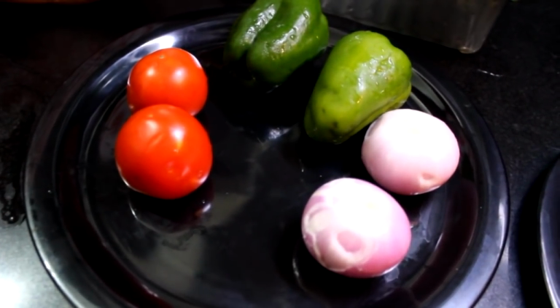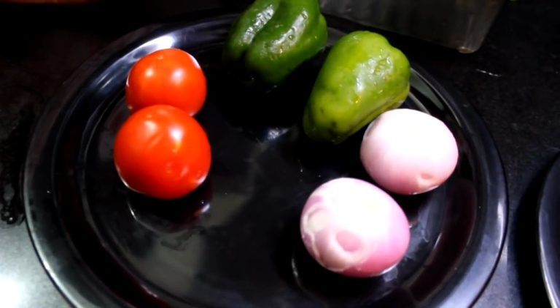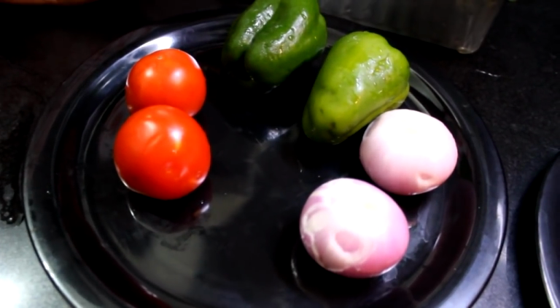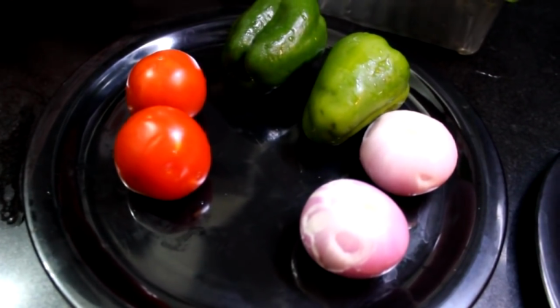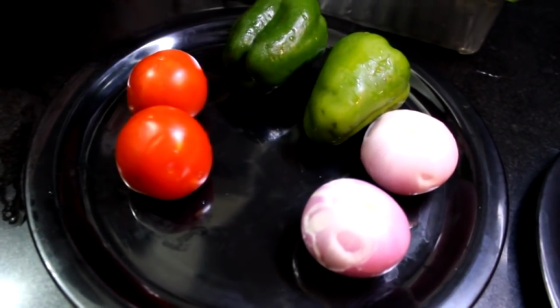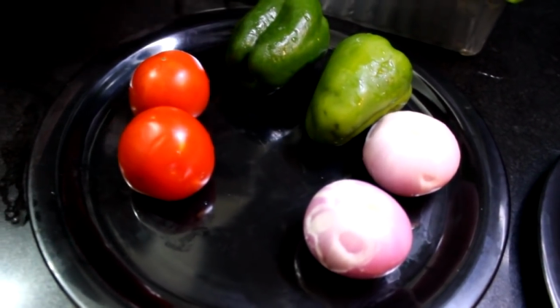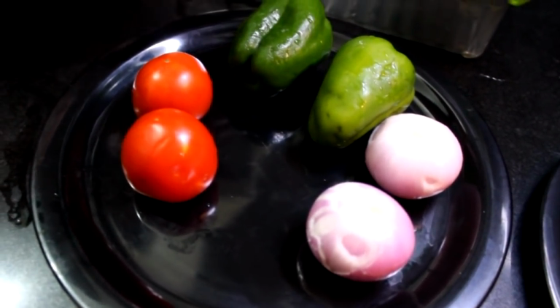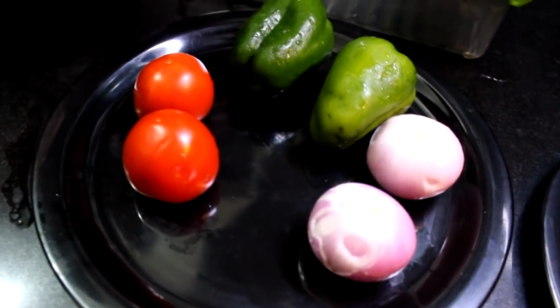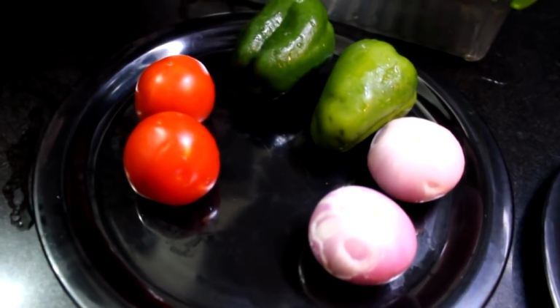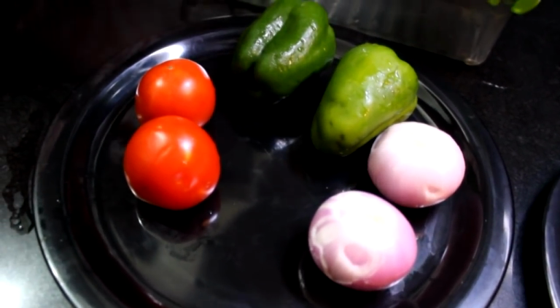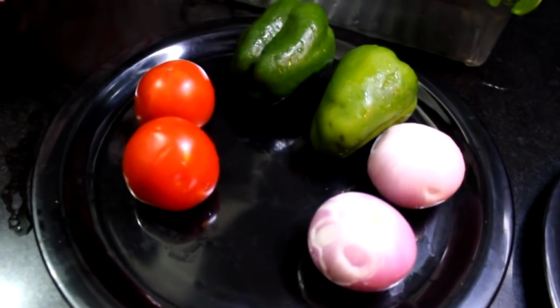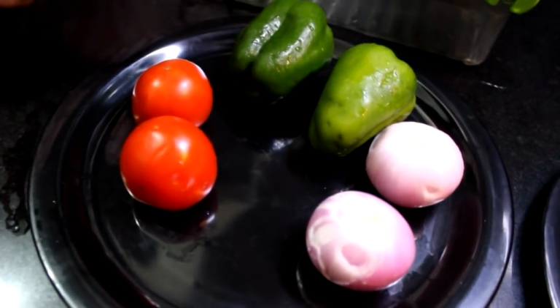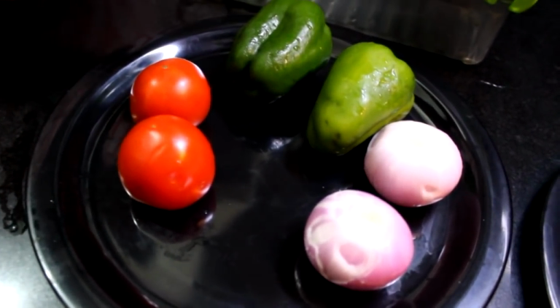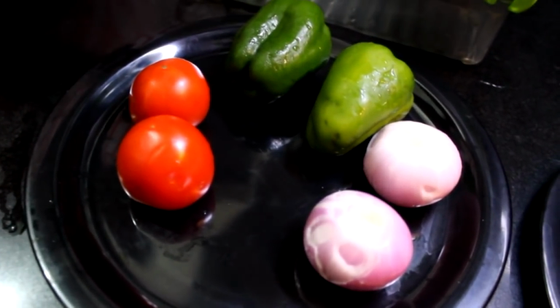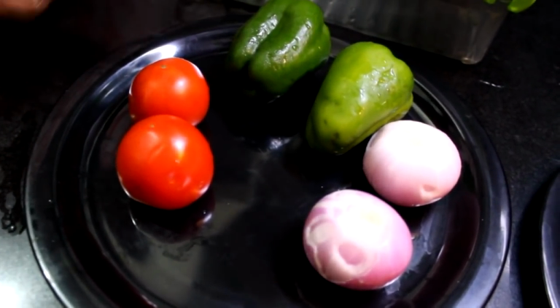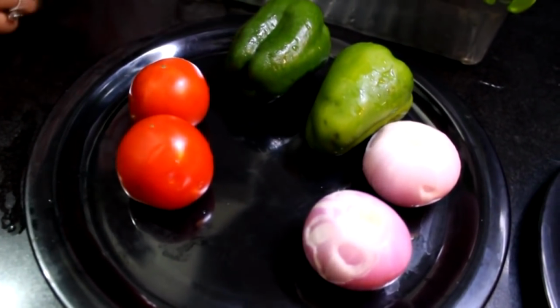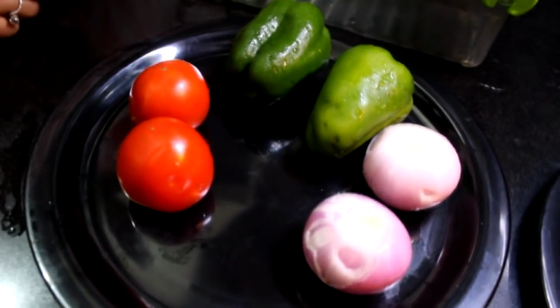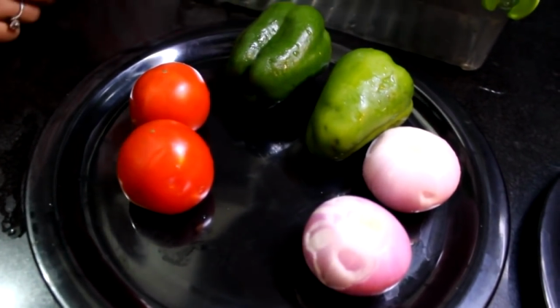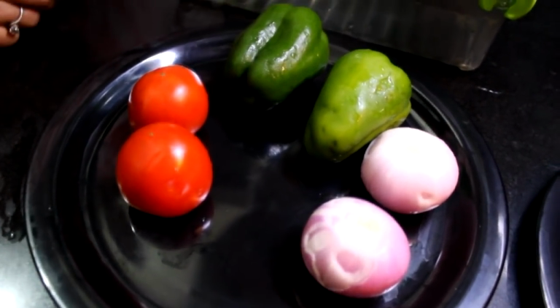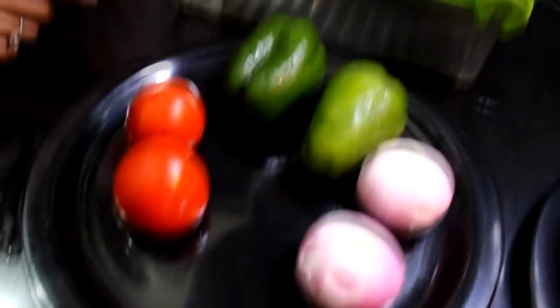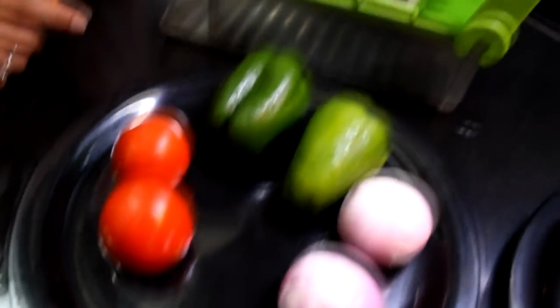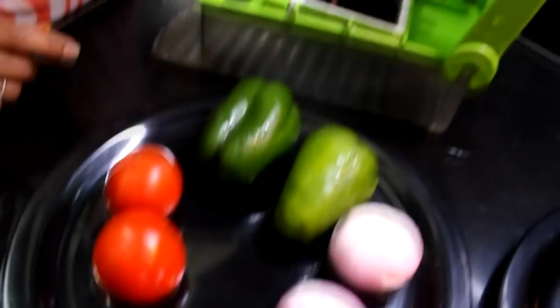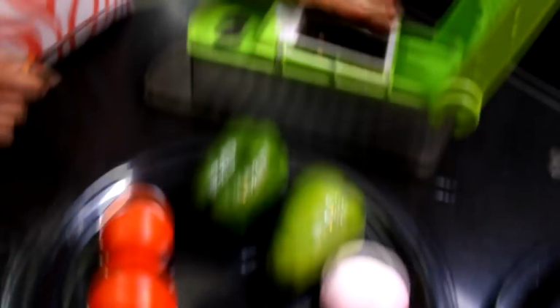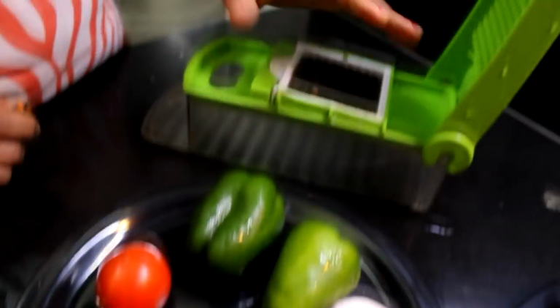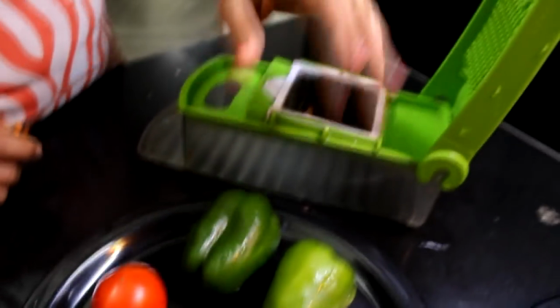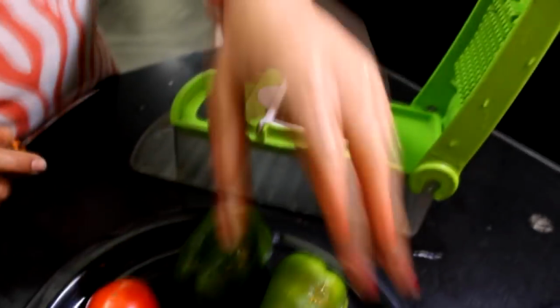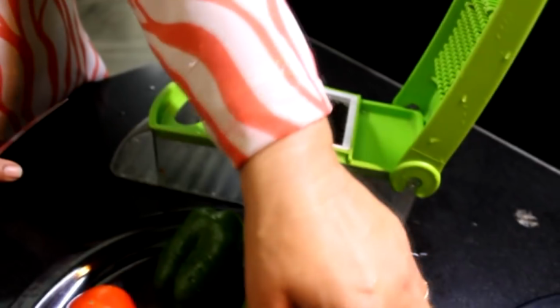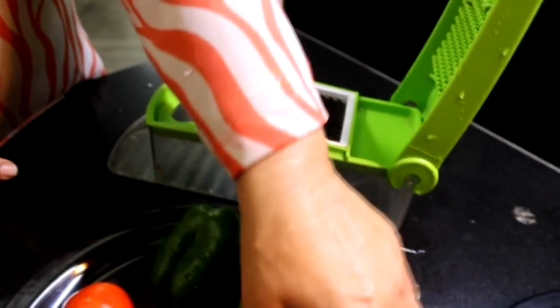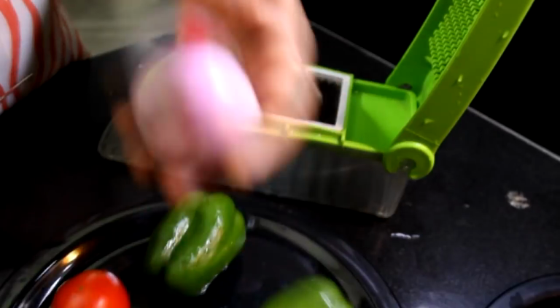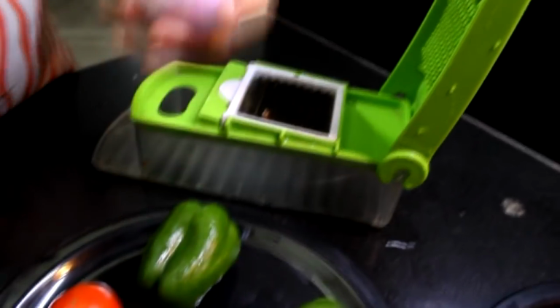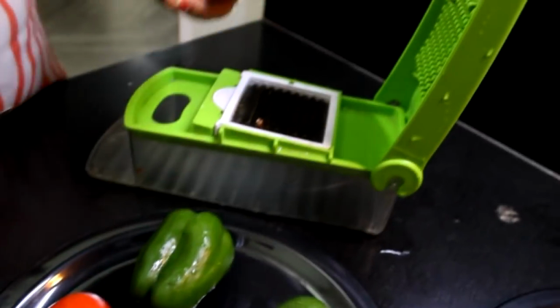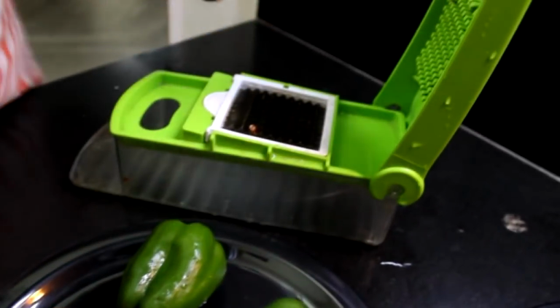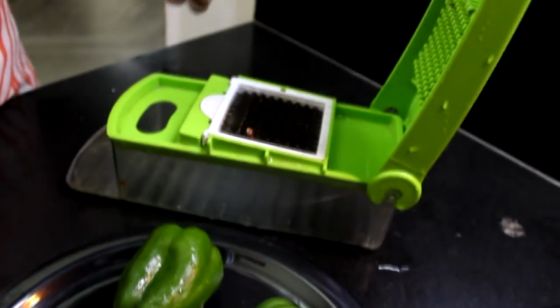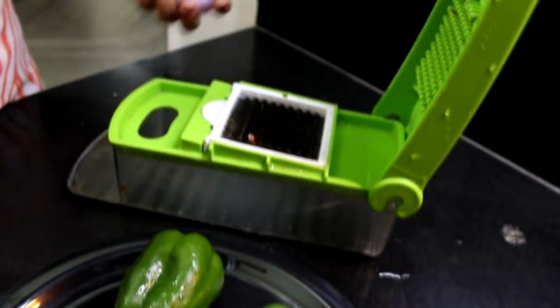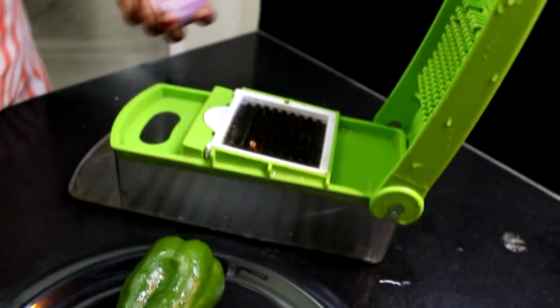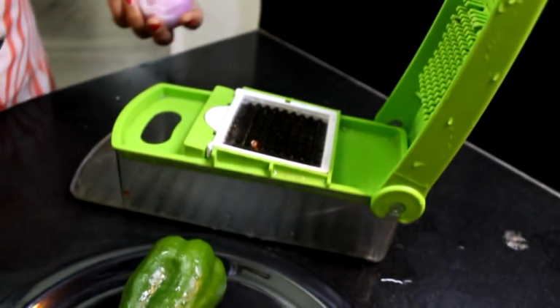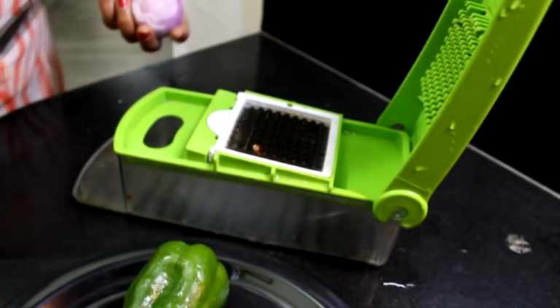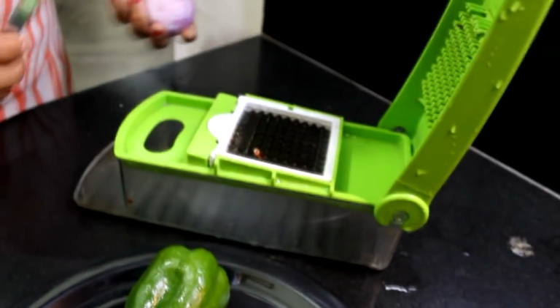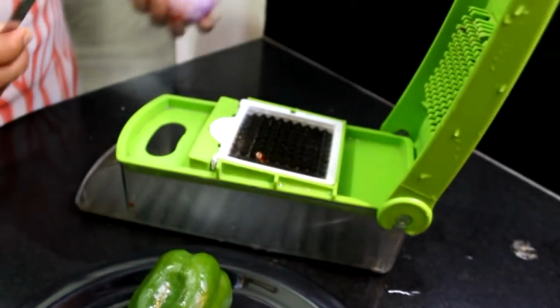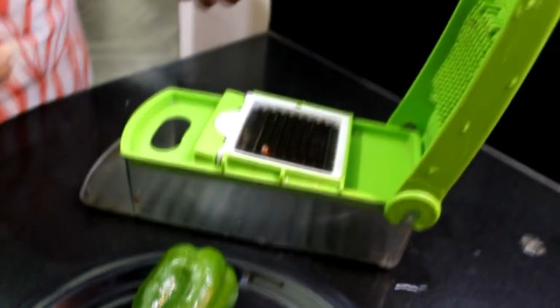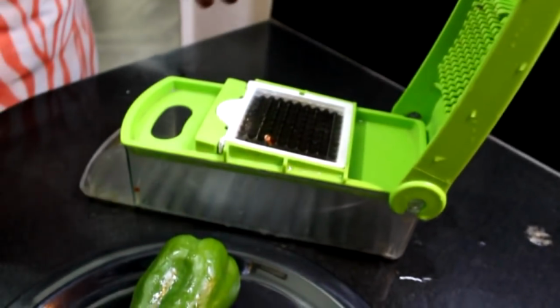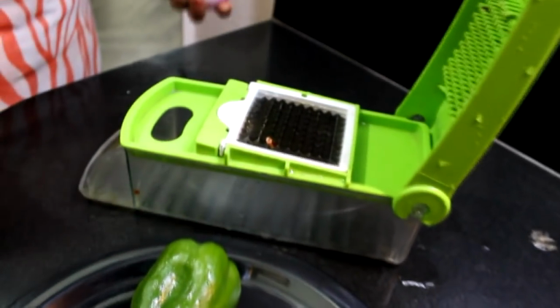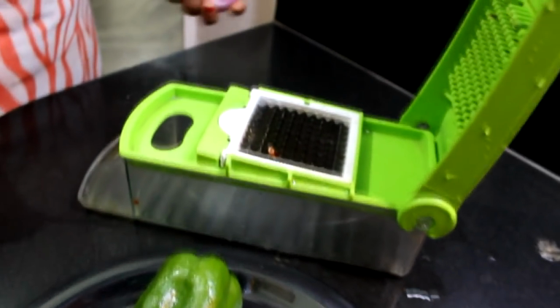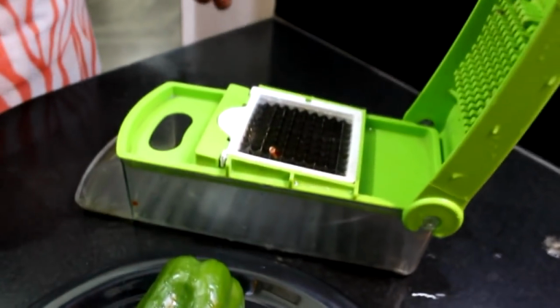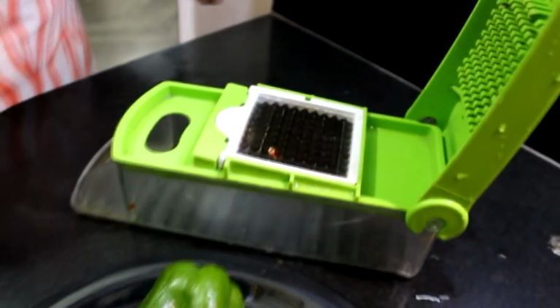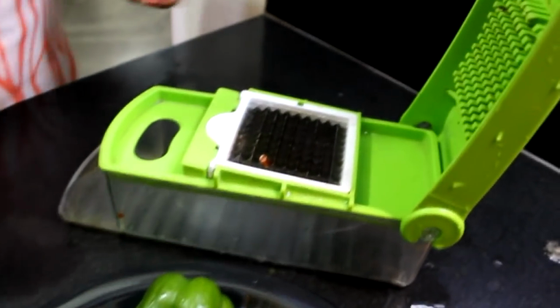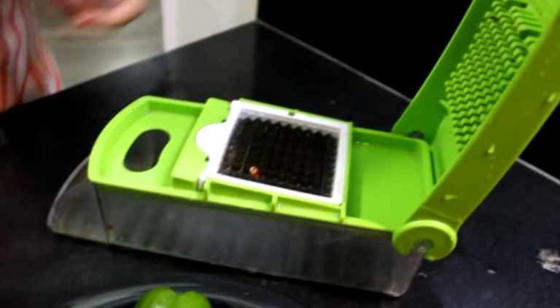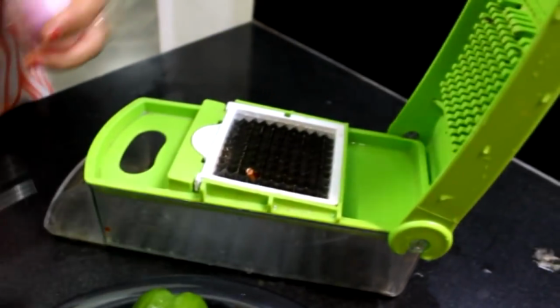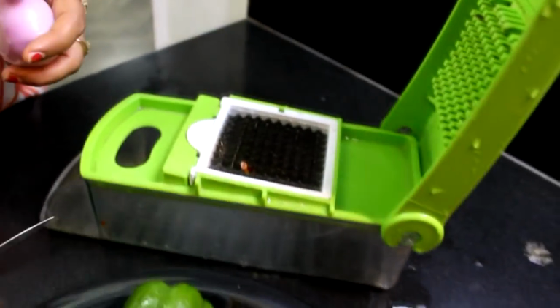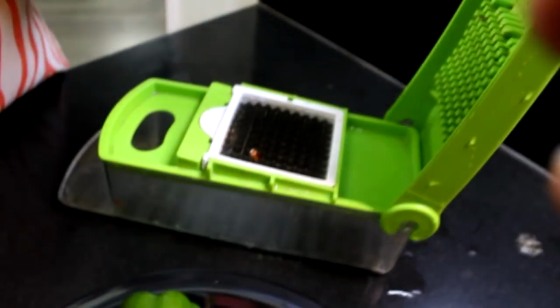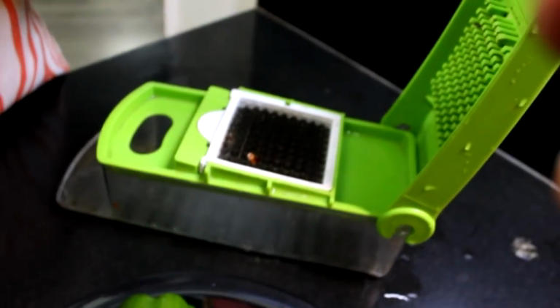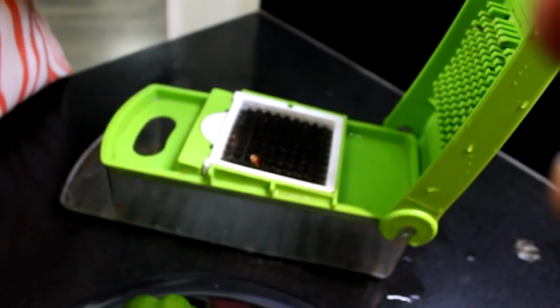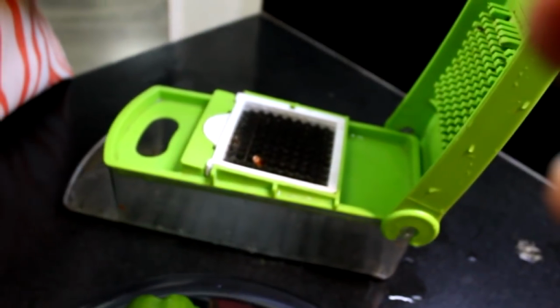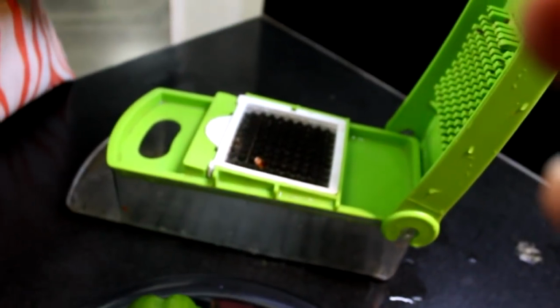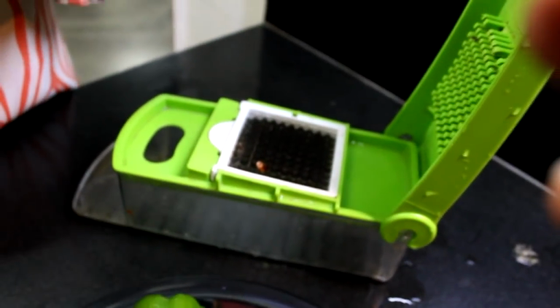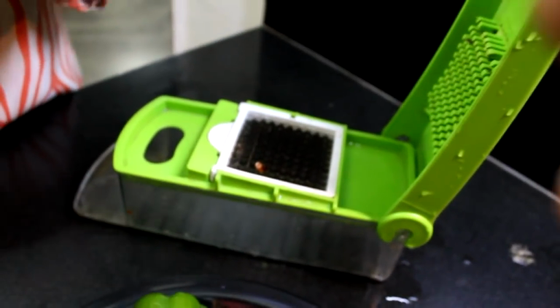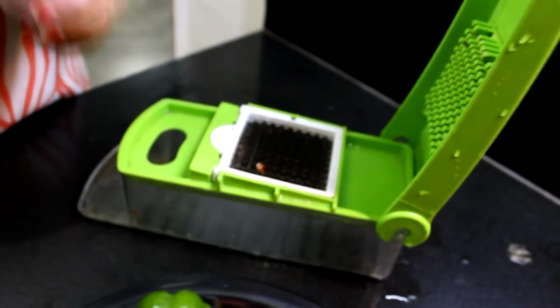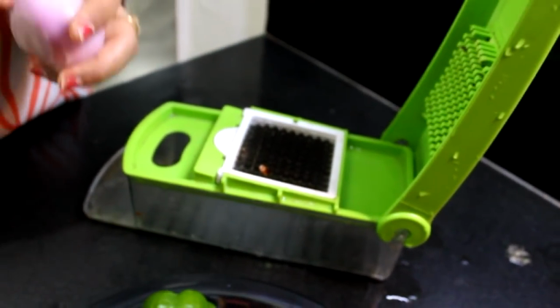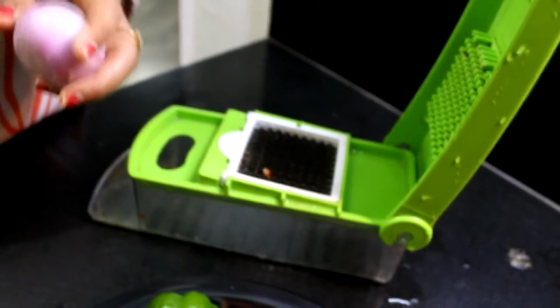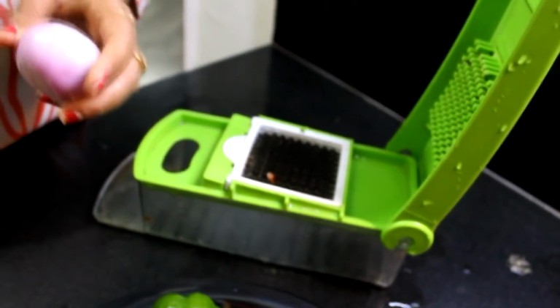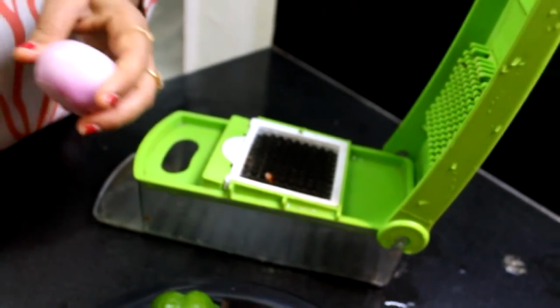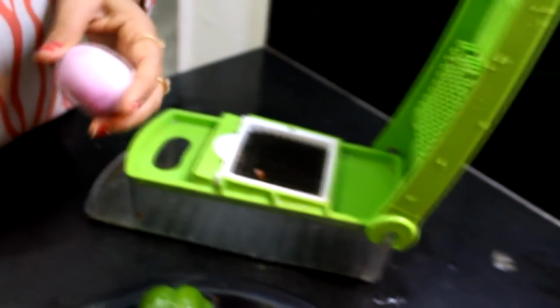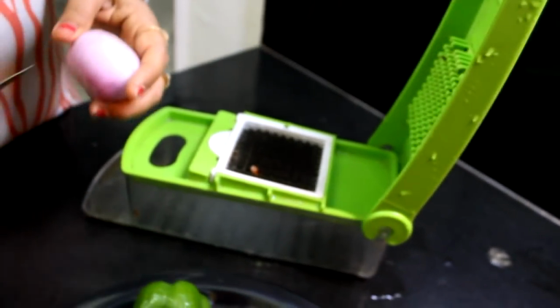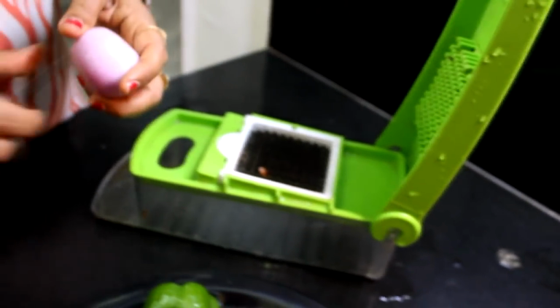I will show you how to cut vegetables. I am showing you that you can manage your work with this method.